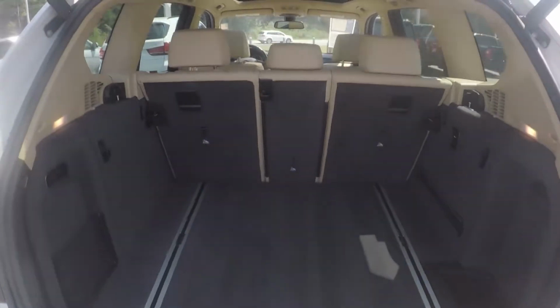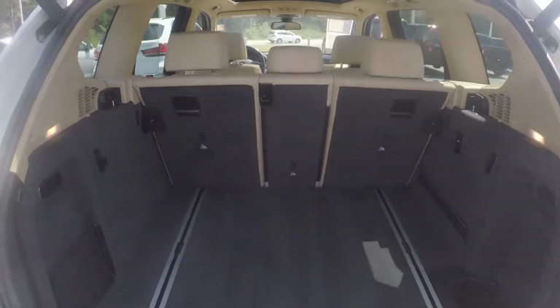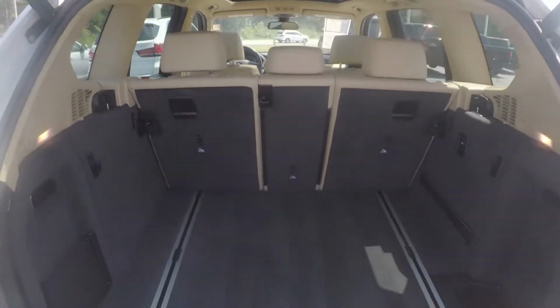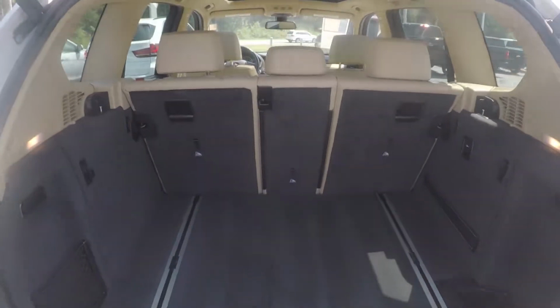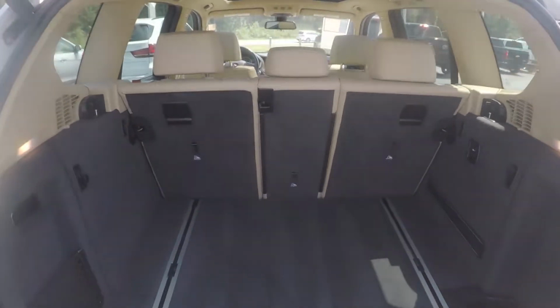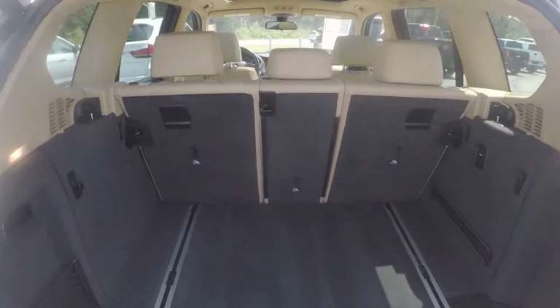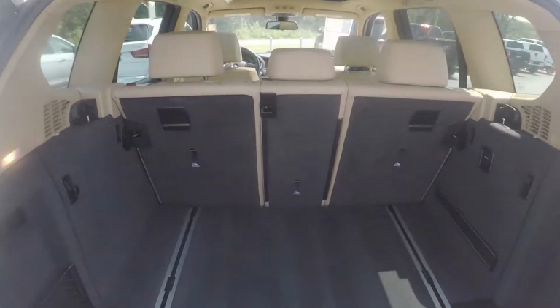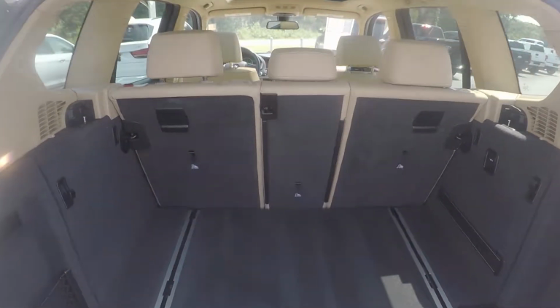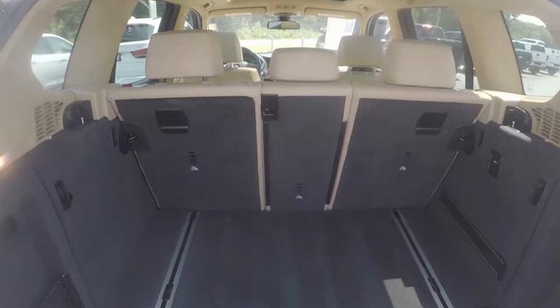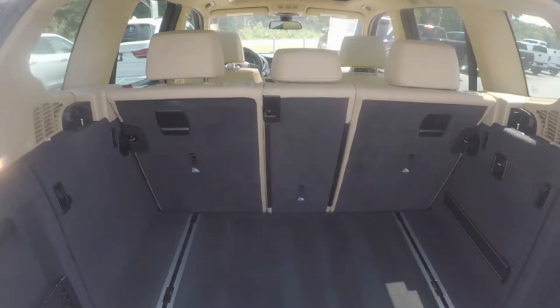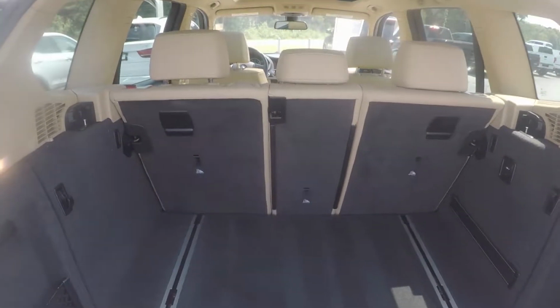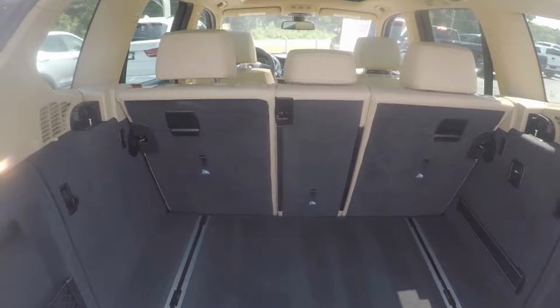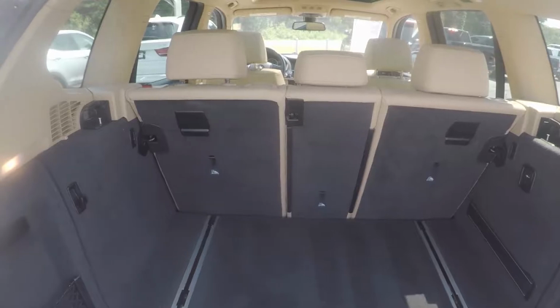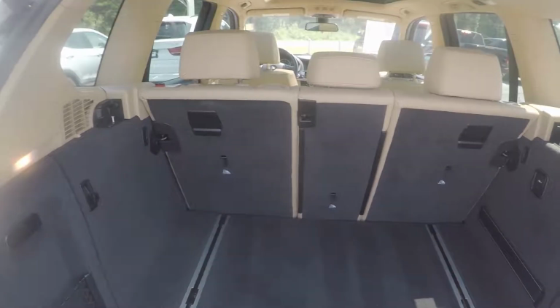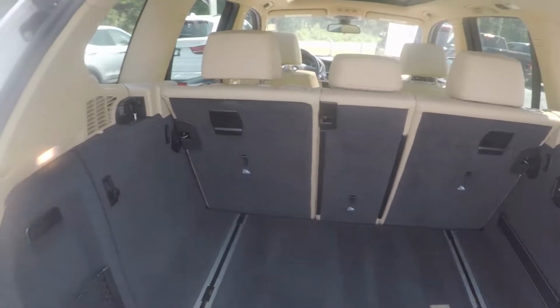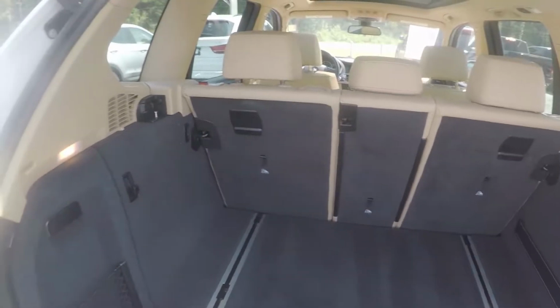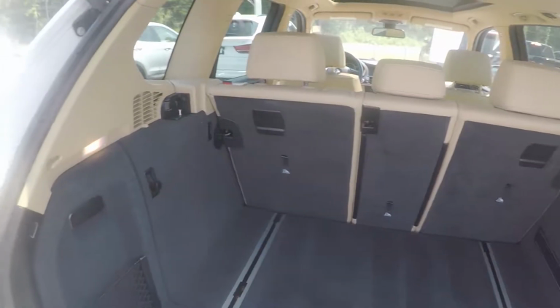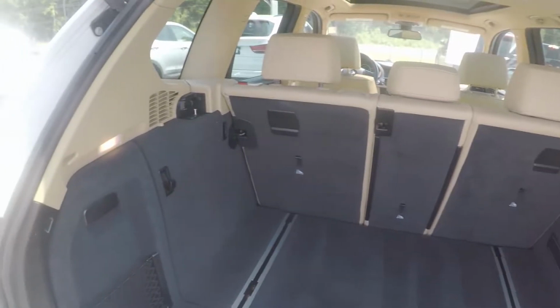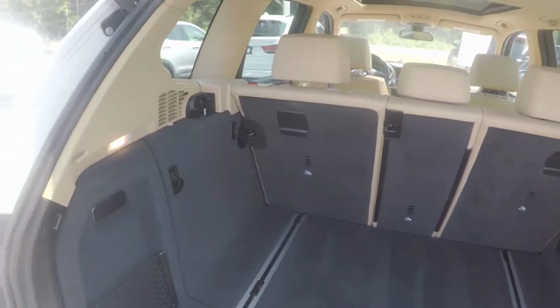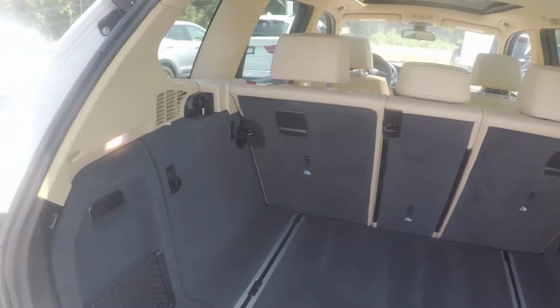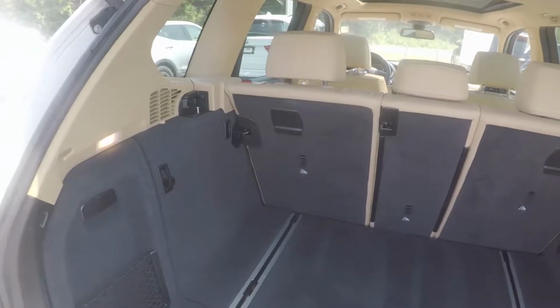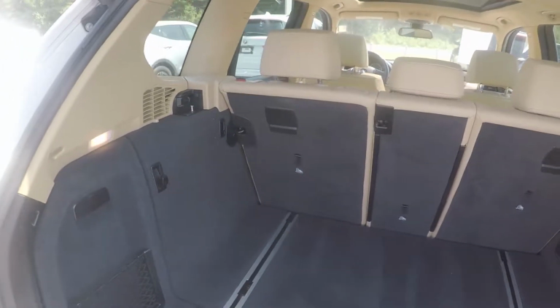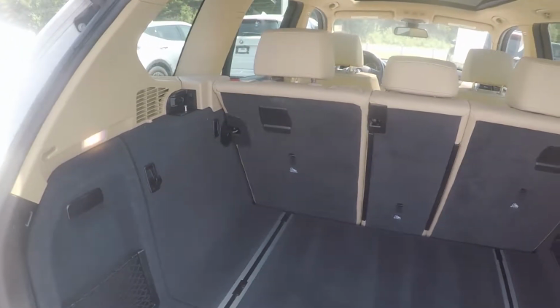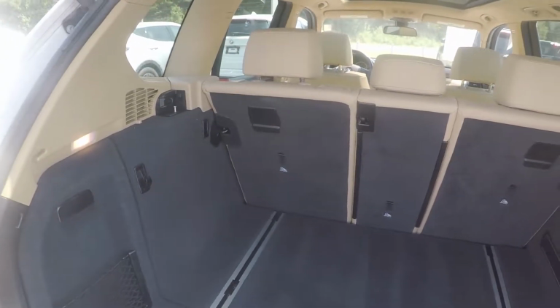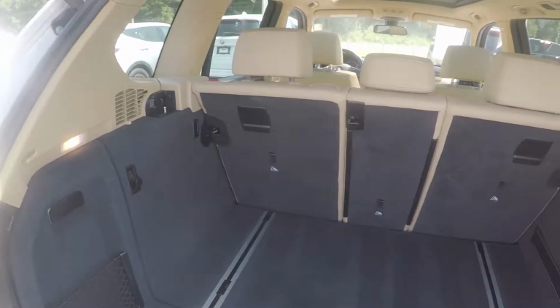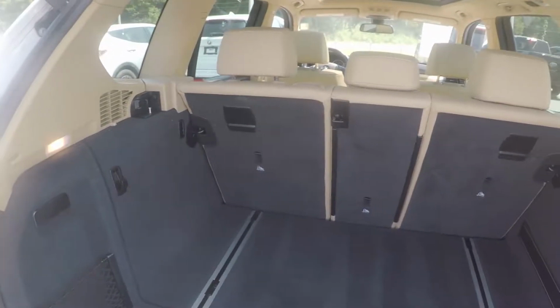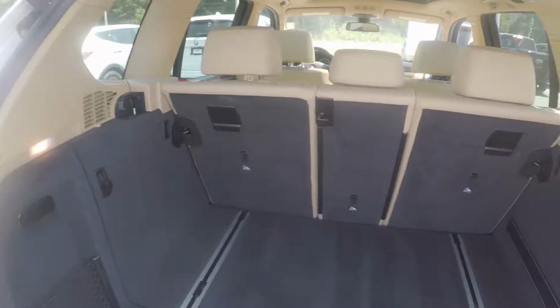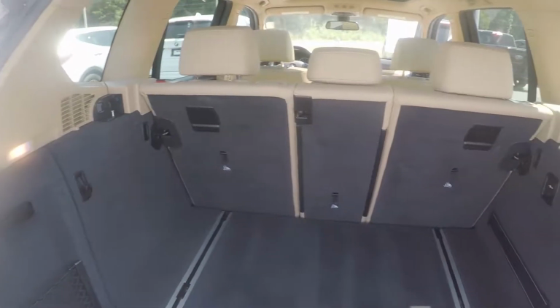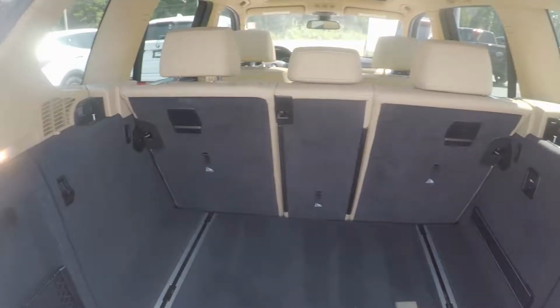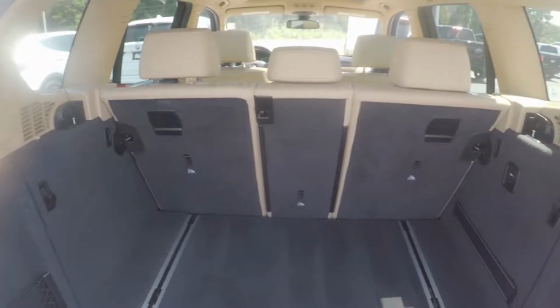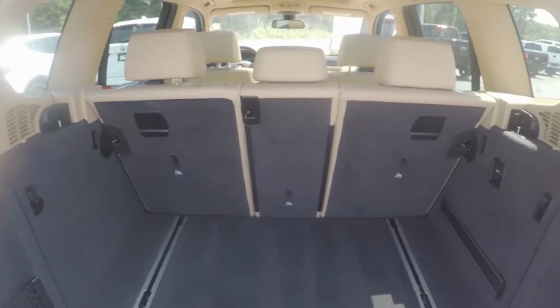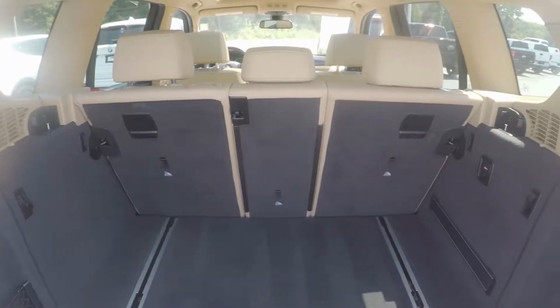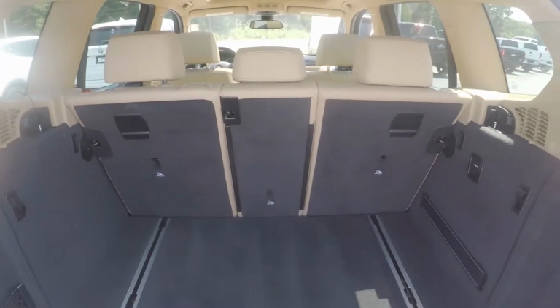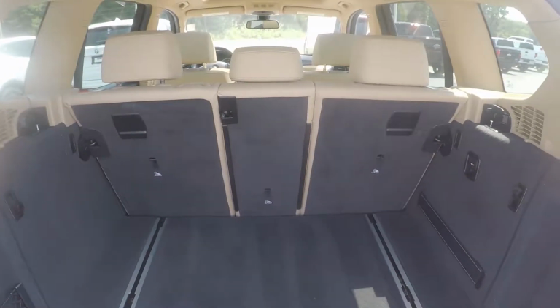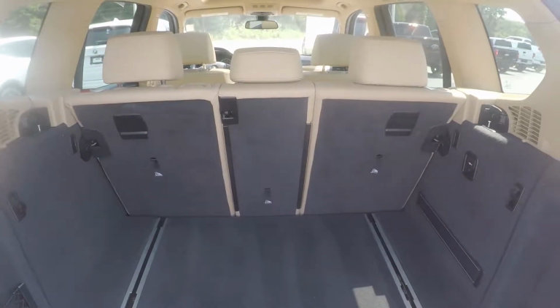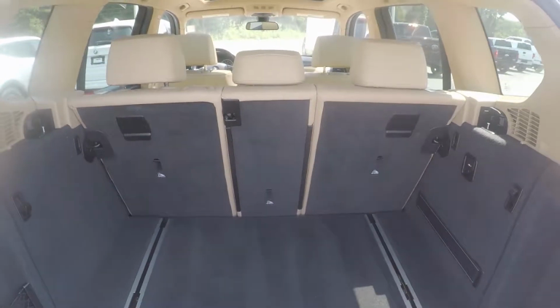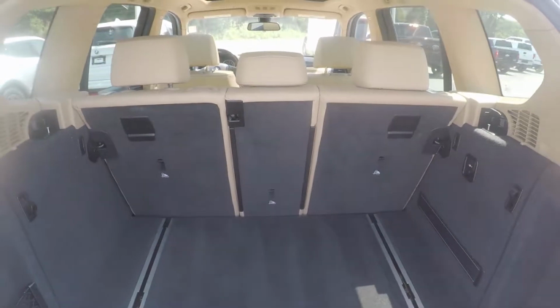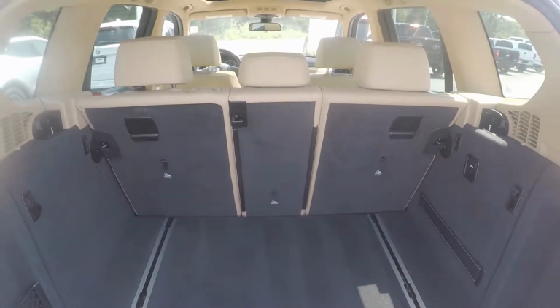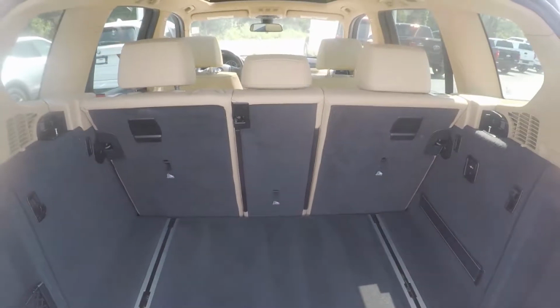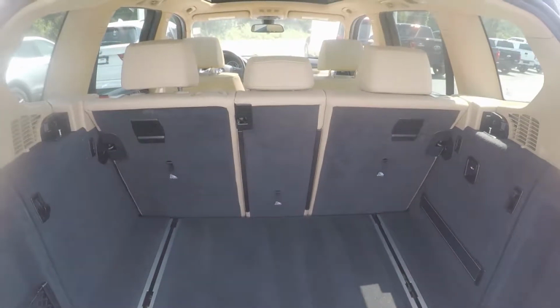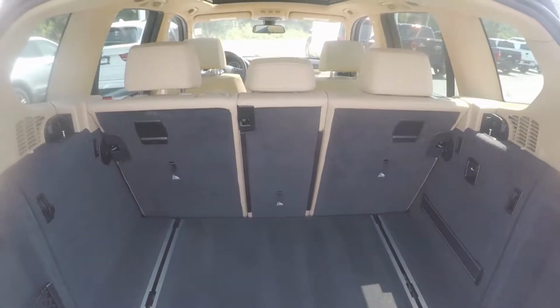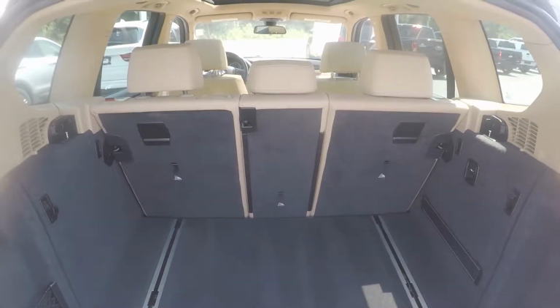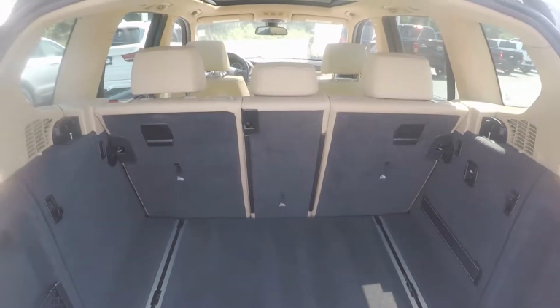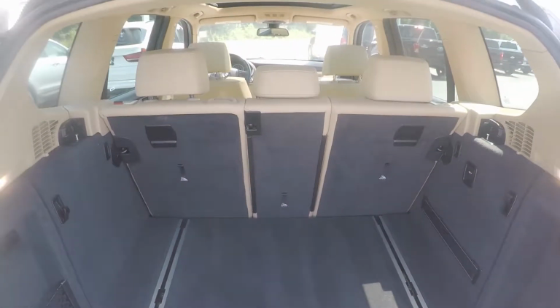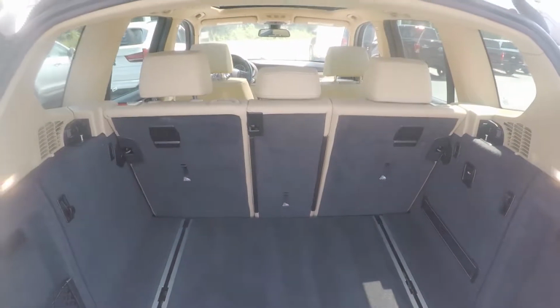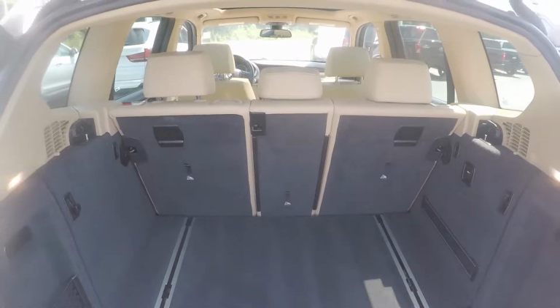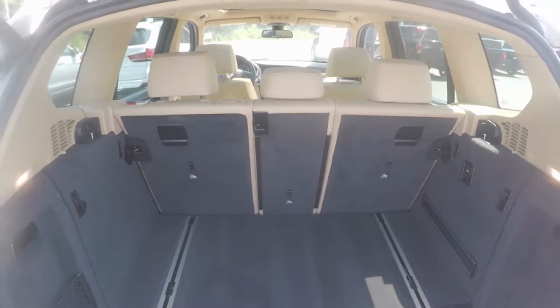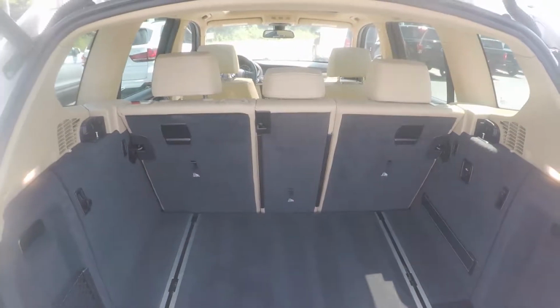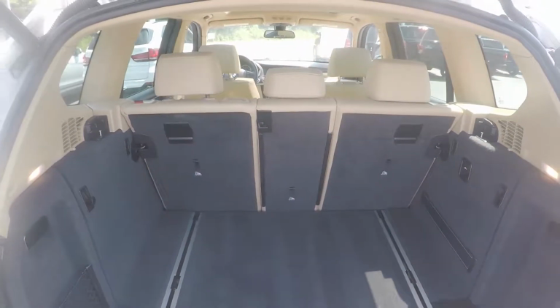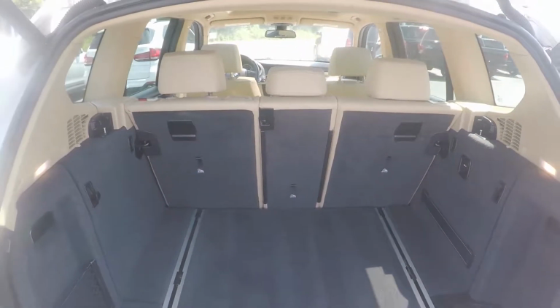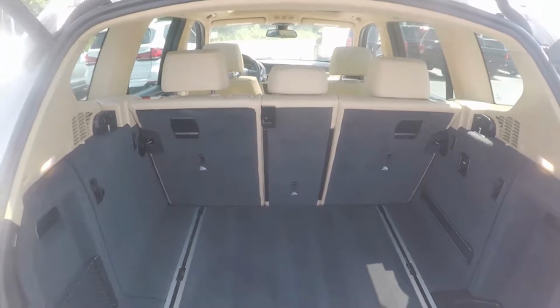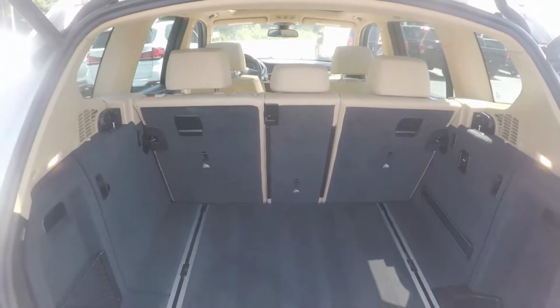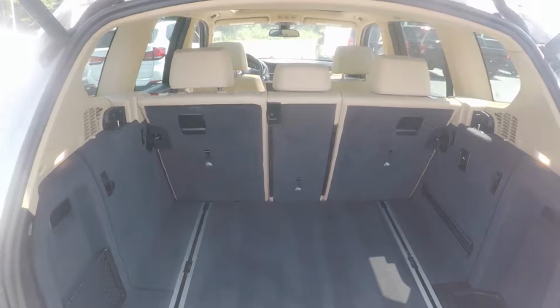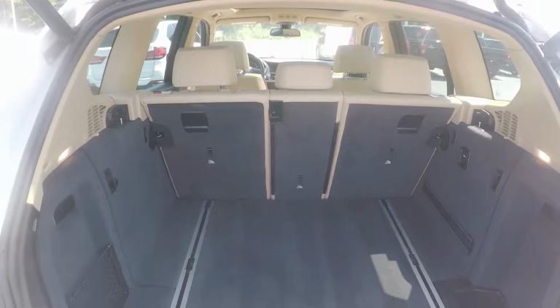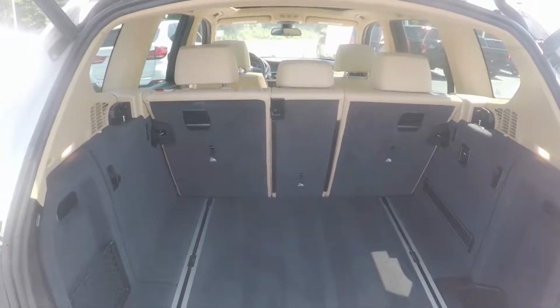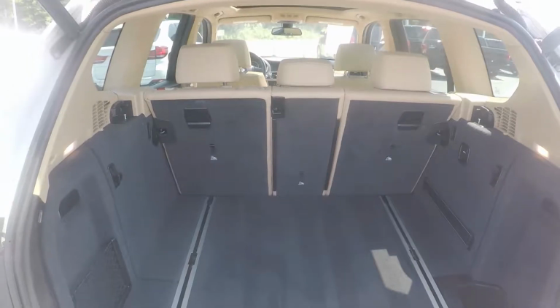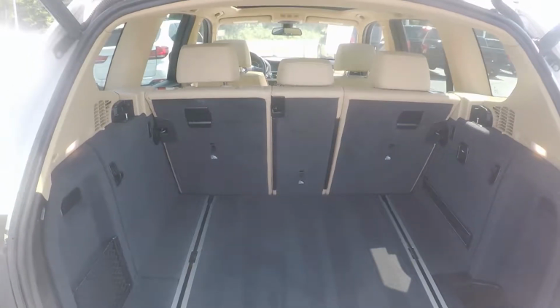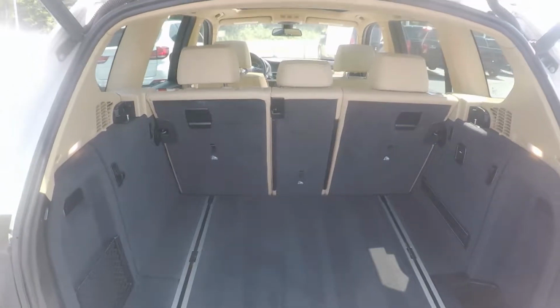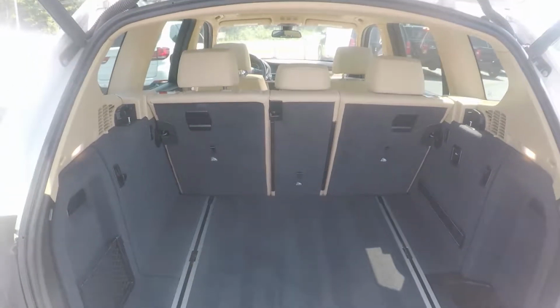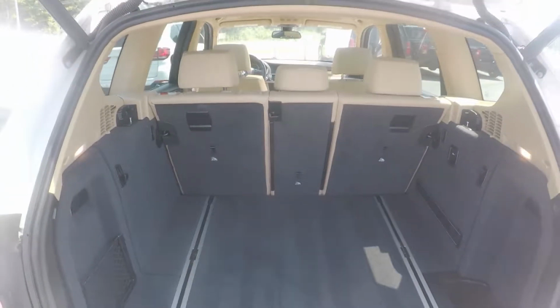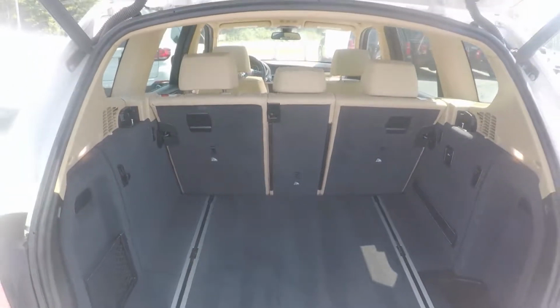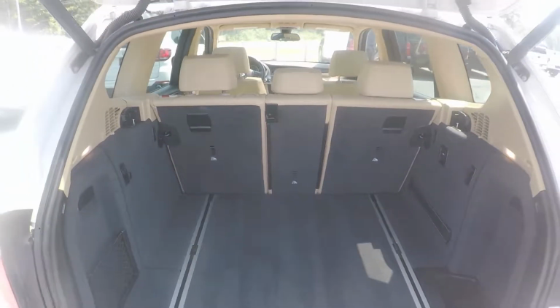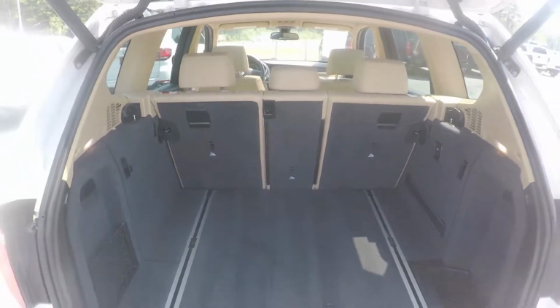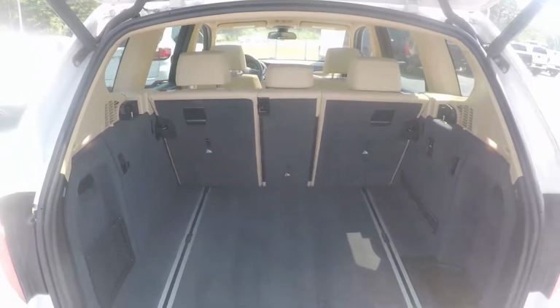Look into the trunk space now. We do have a good bit of storage here in the back. Also the back row seats will fold down for even more storage room.